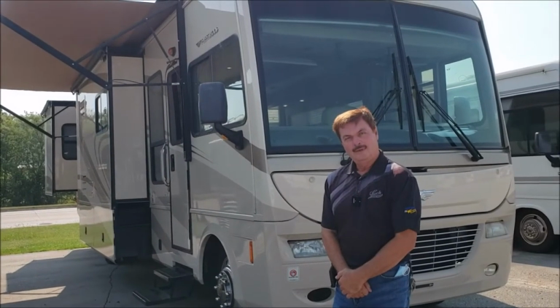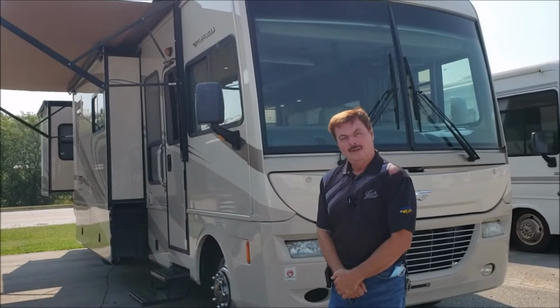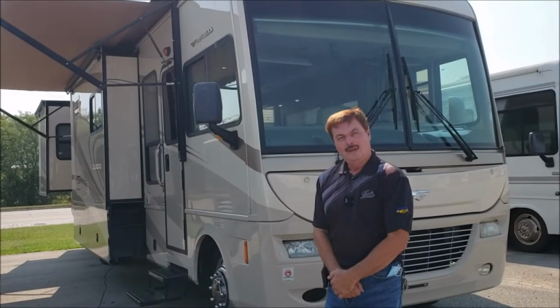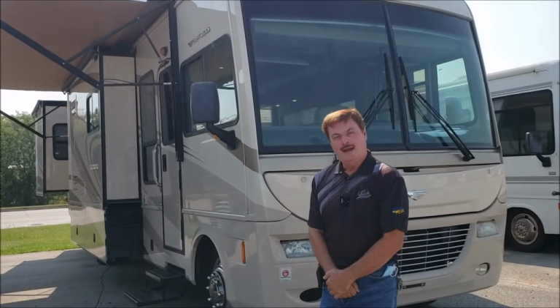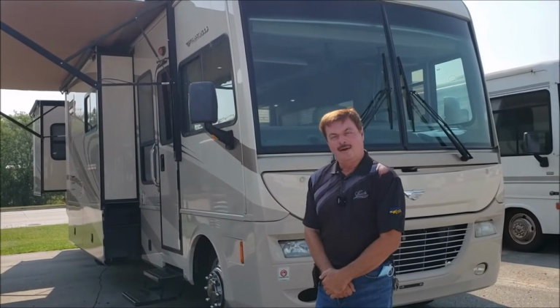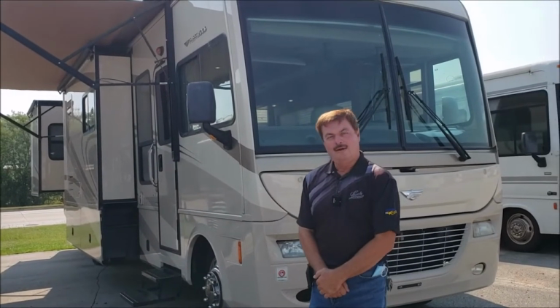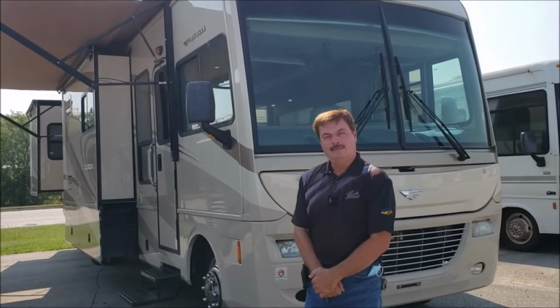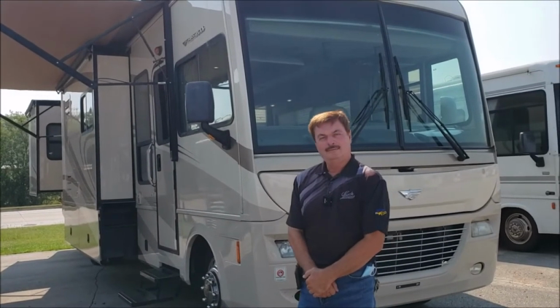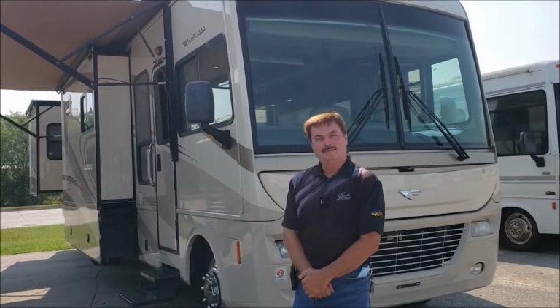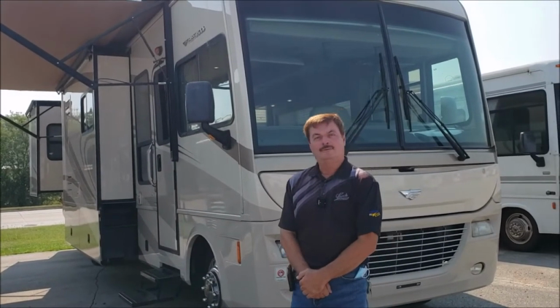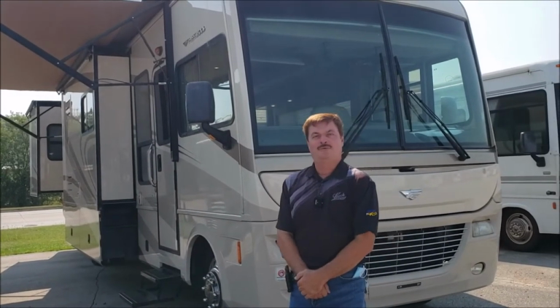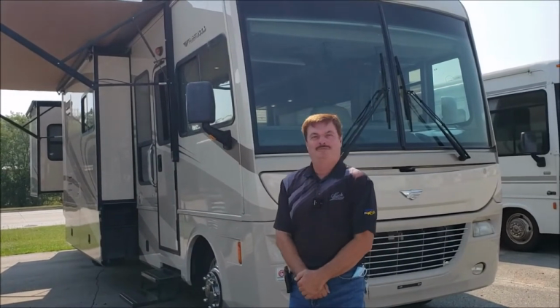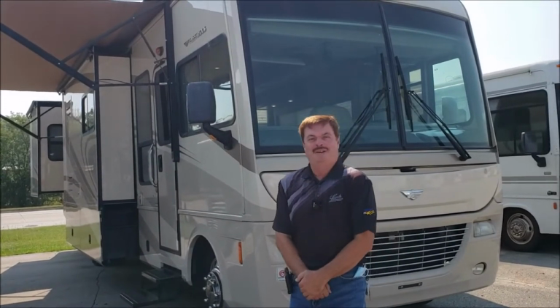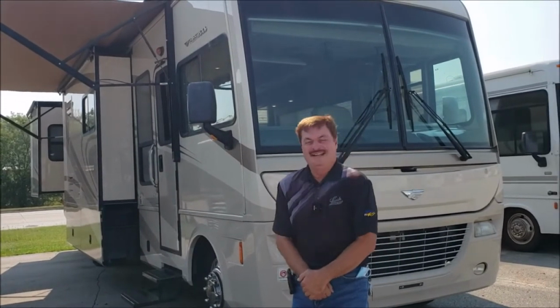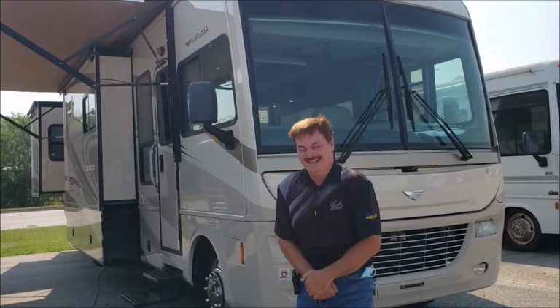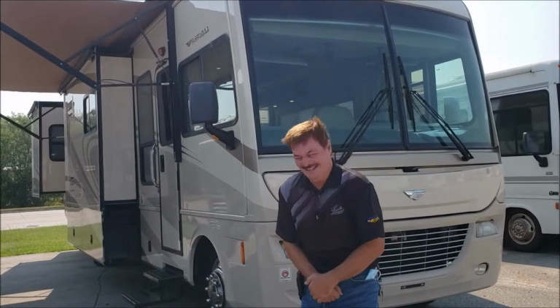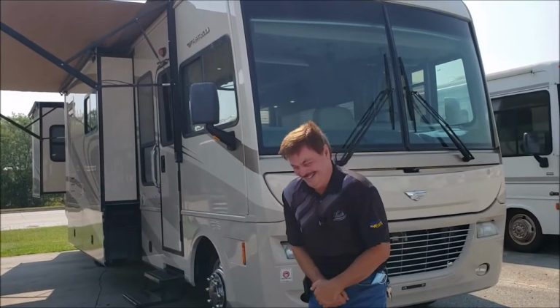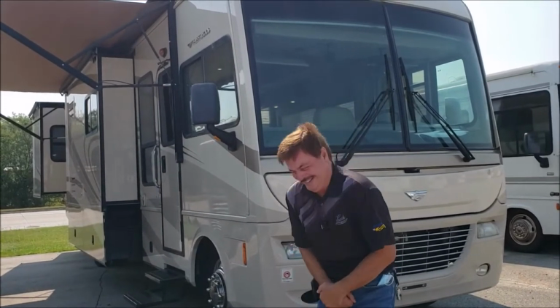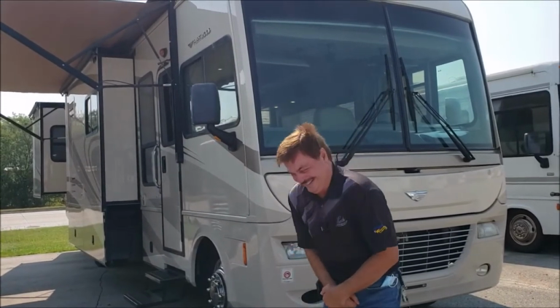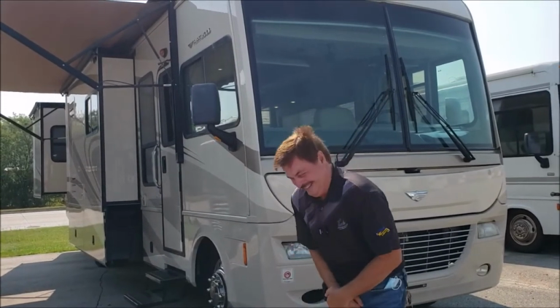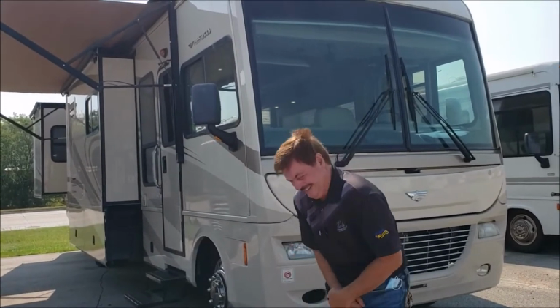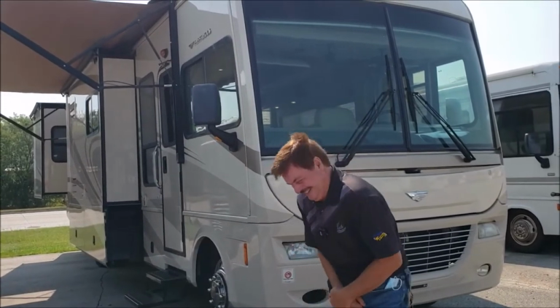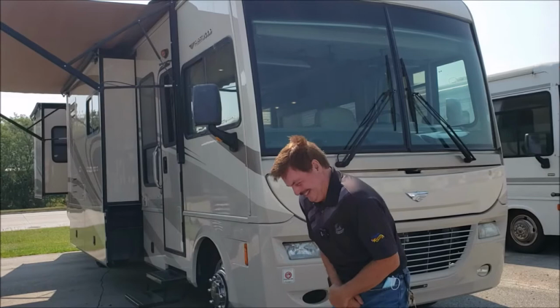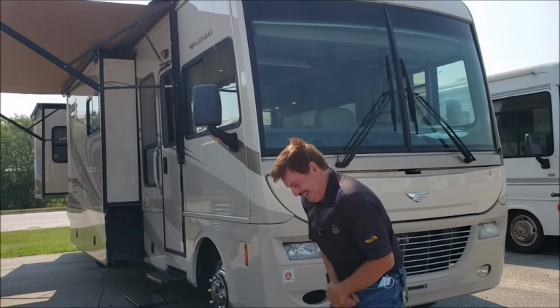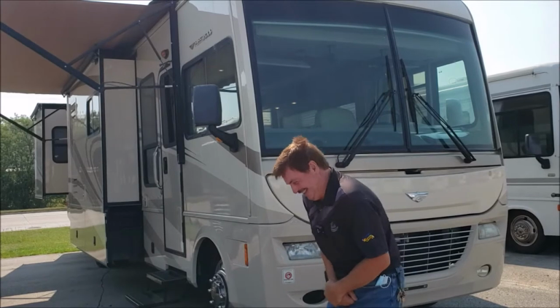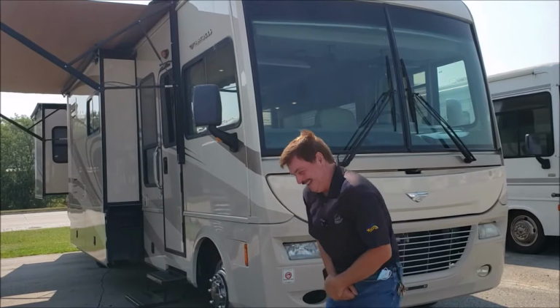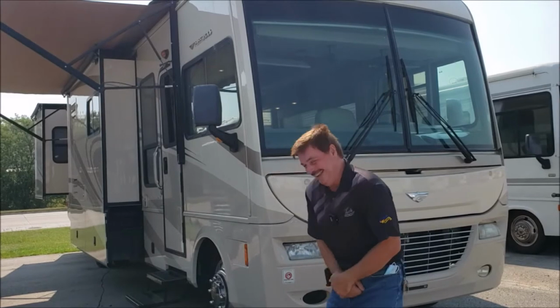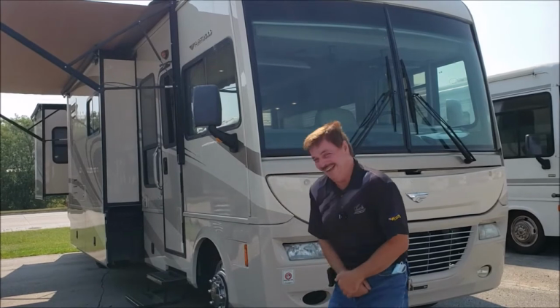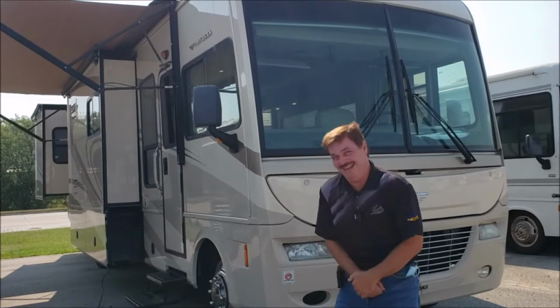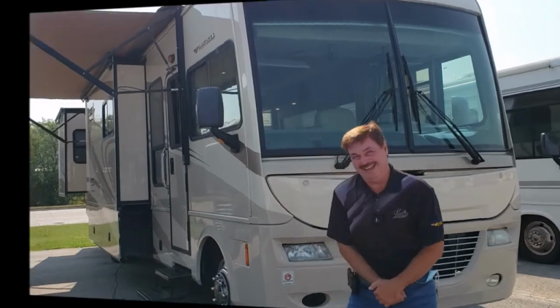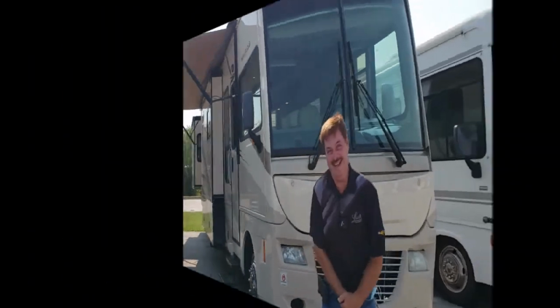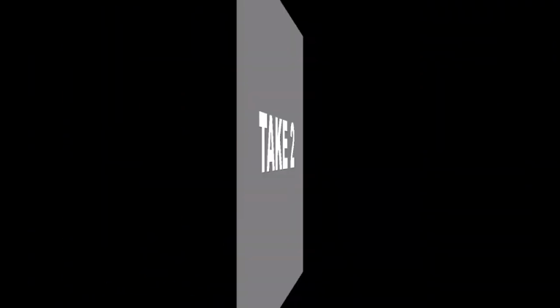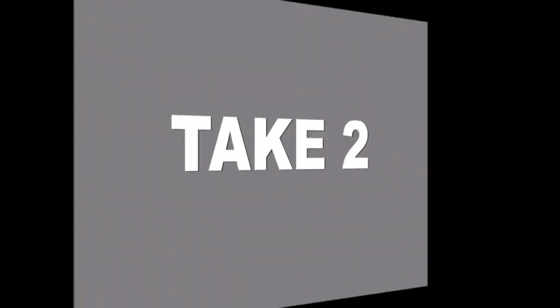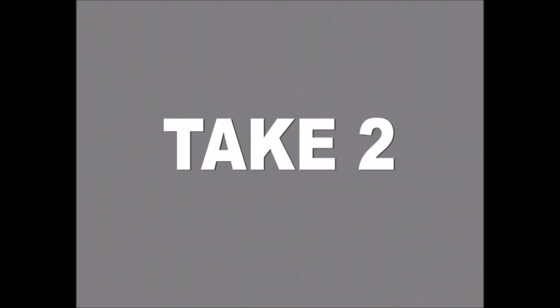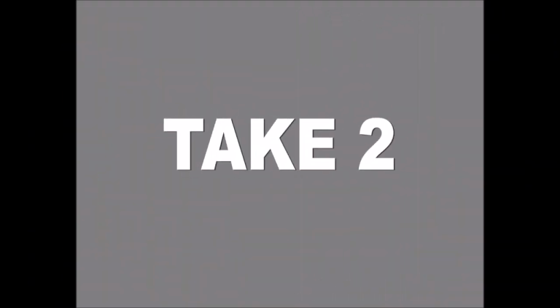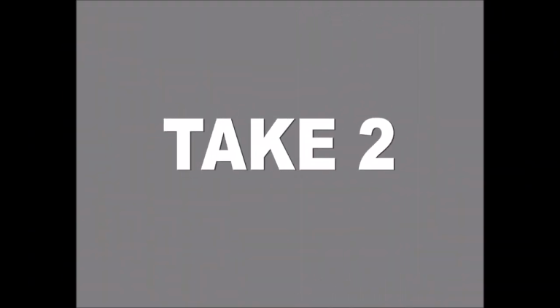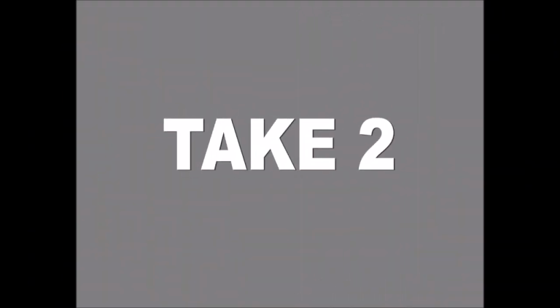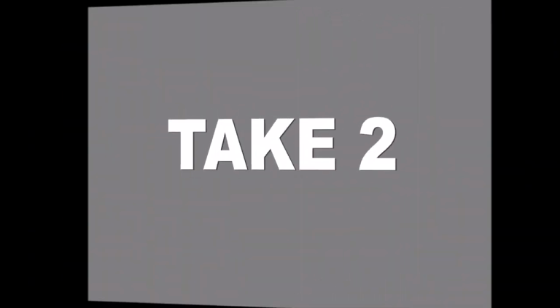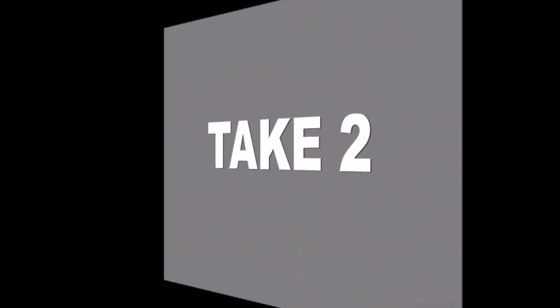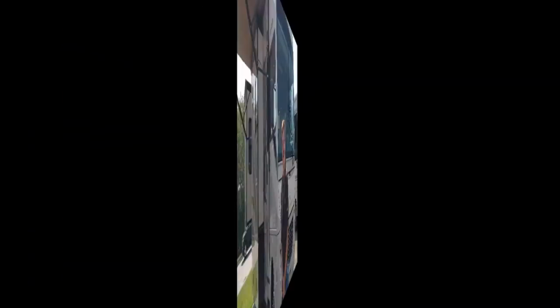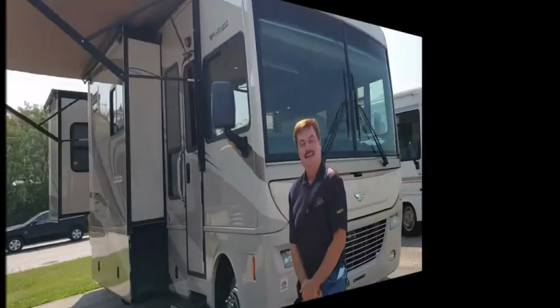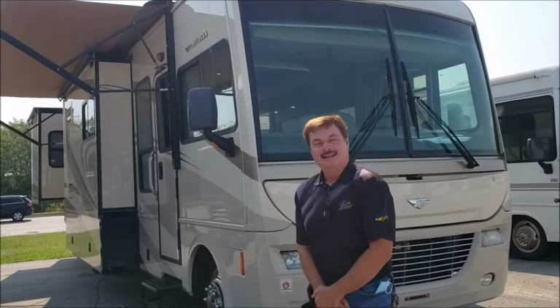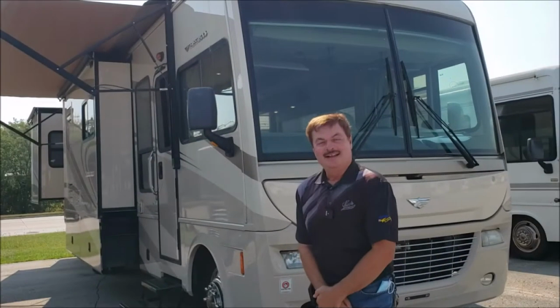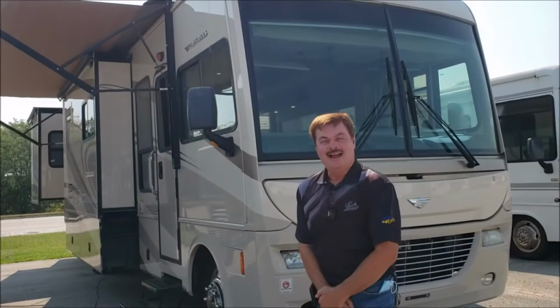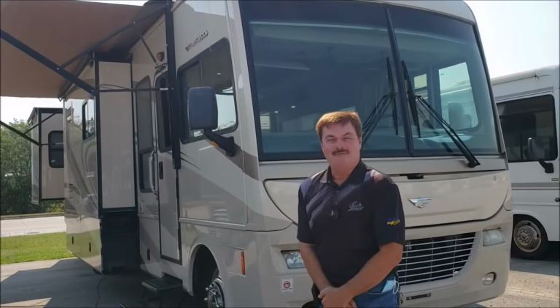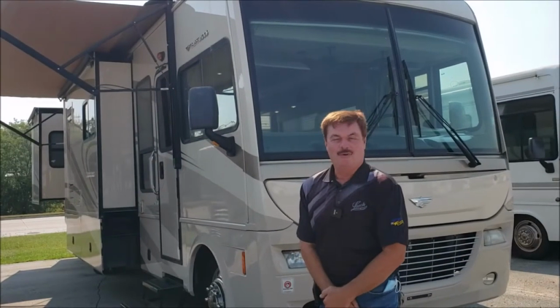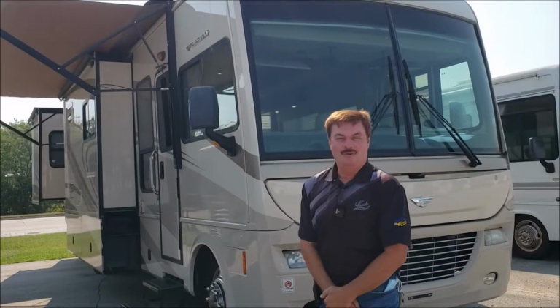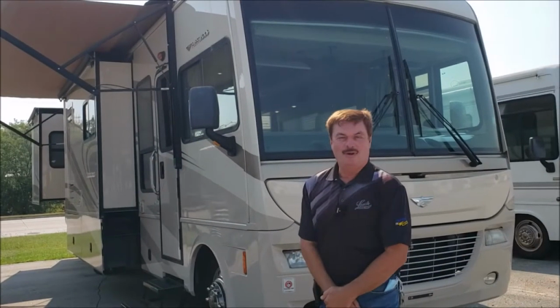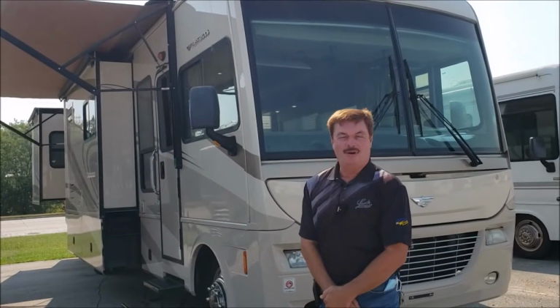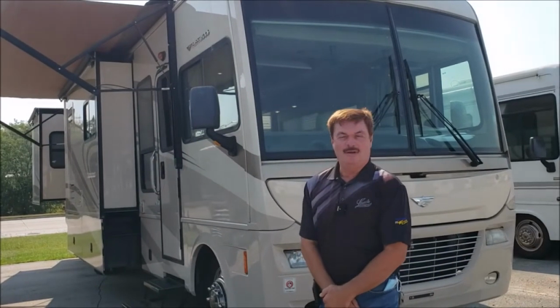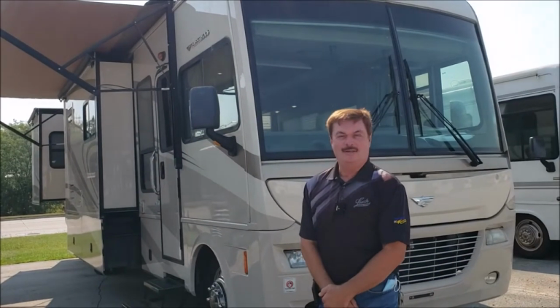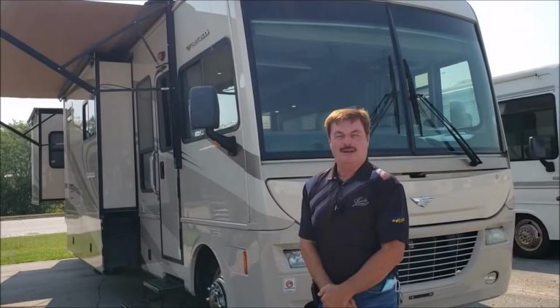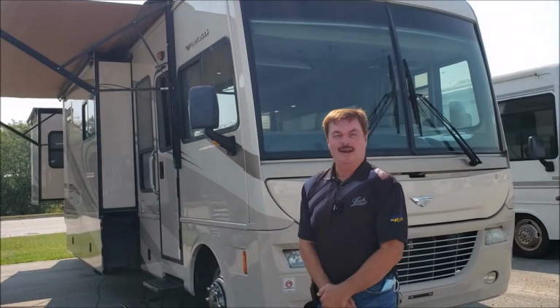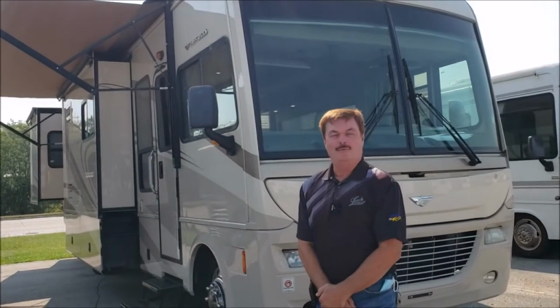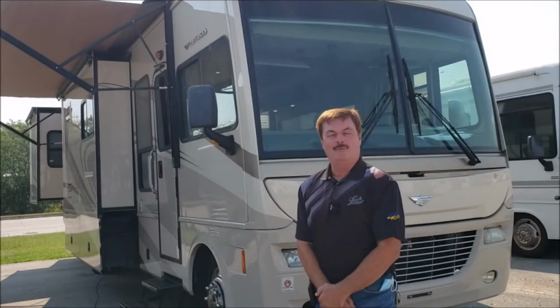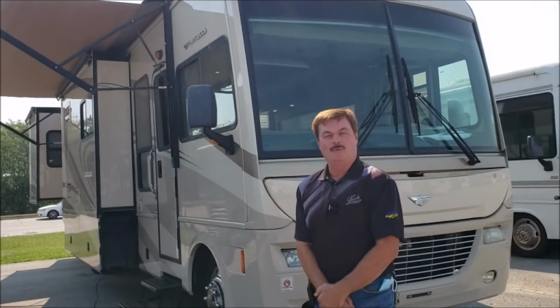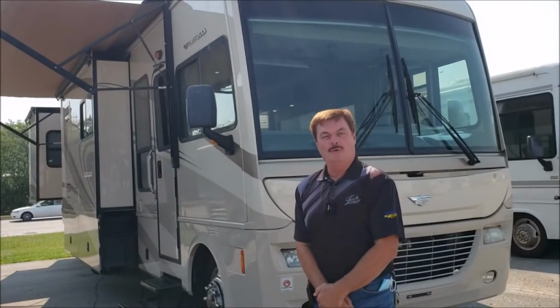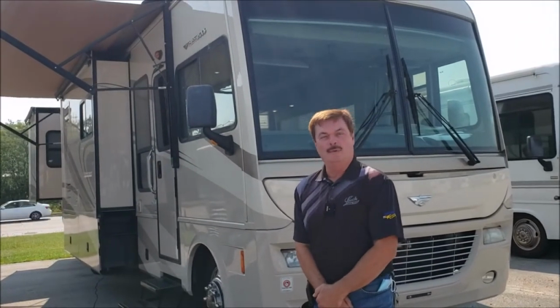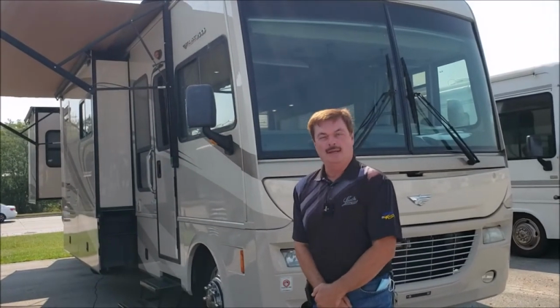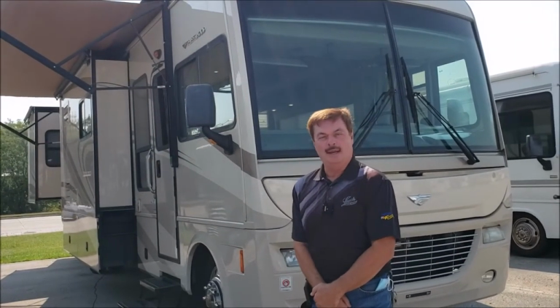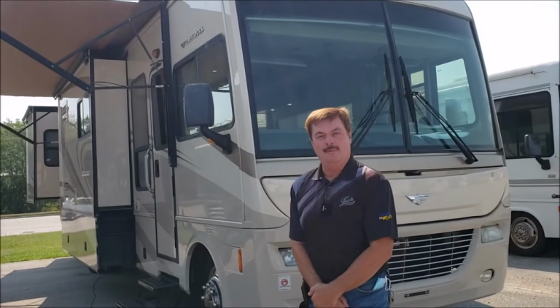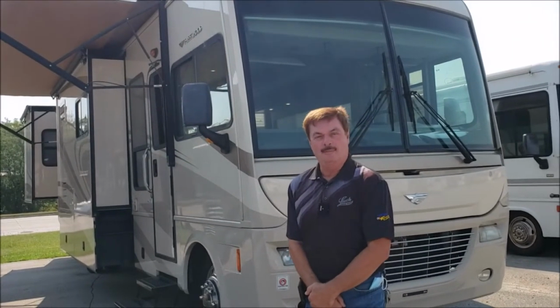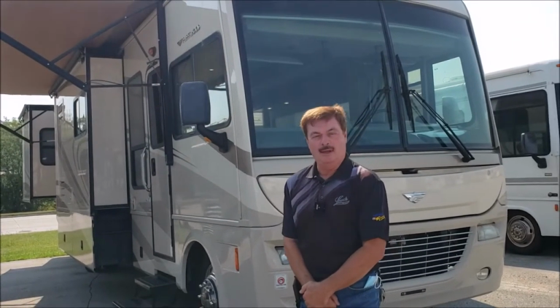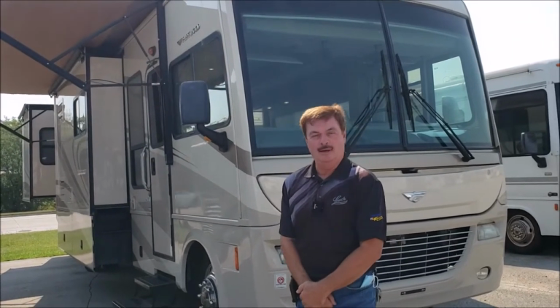Hi Art. Hi folks, Art at Leeds Camper where we make camping better.